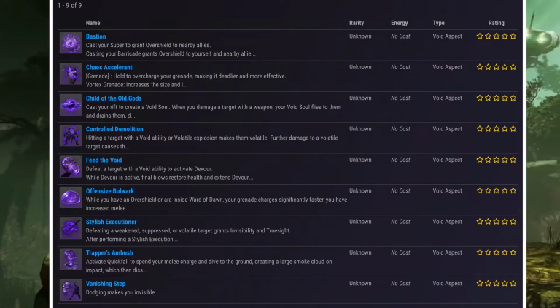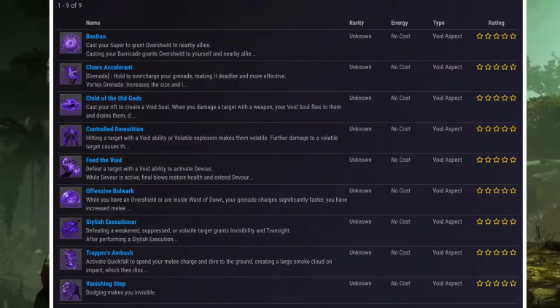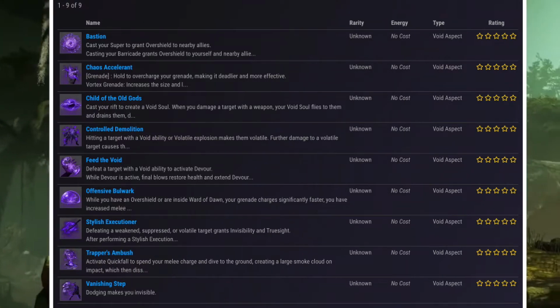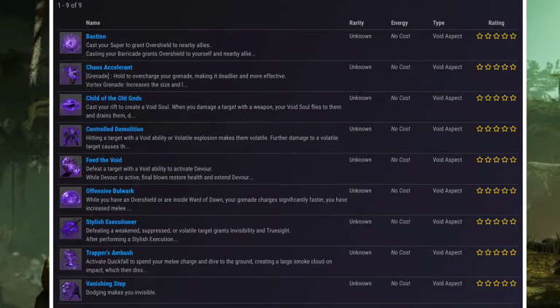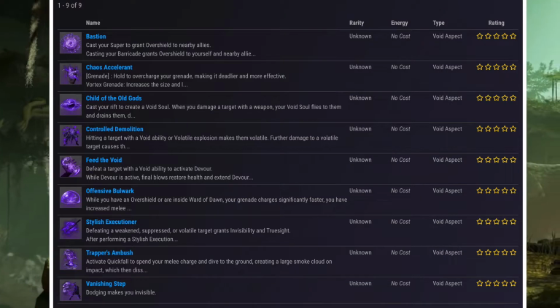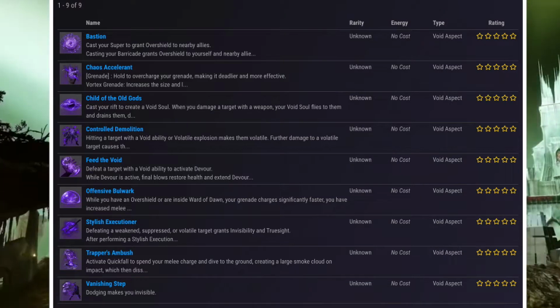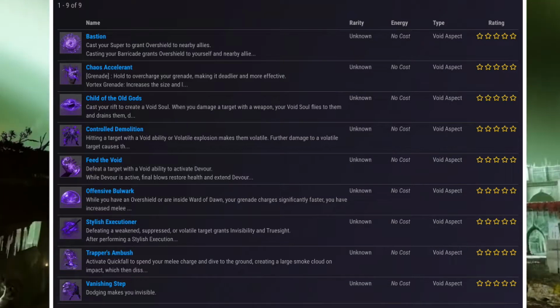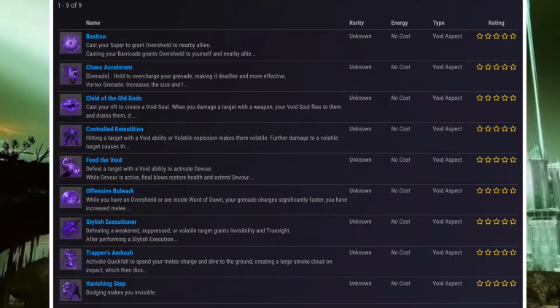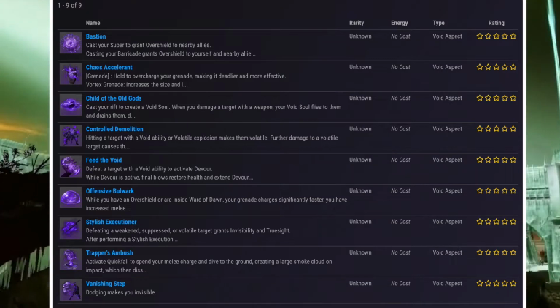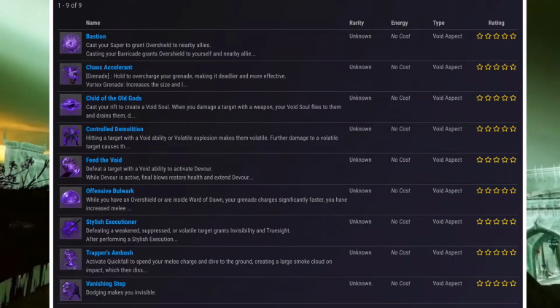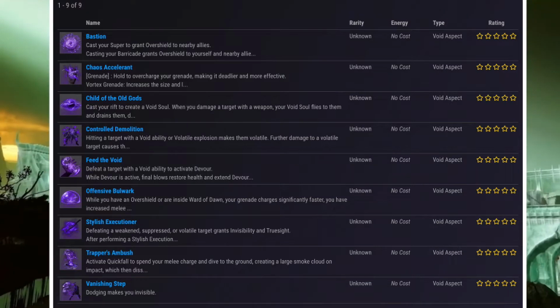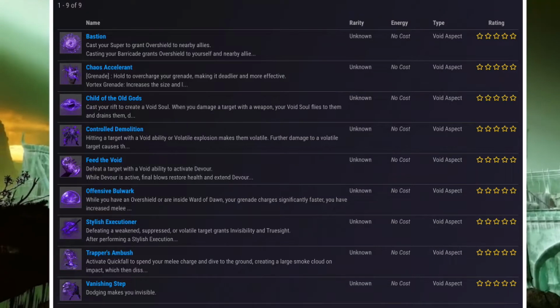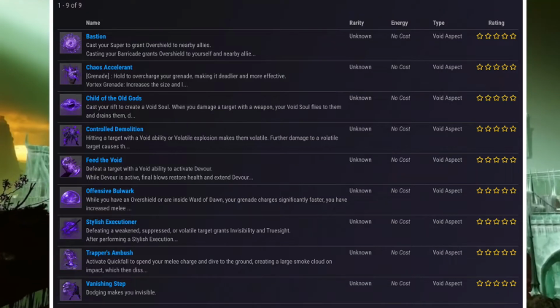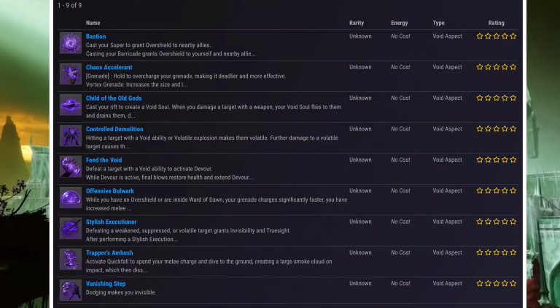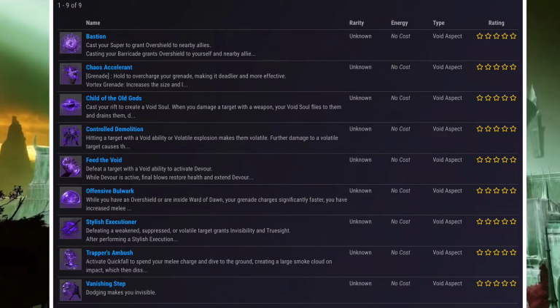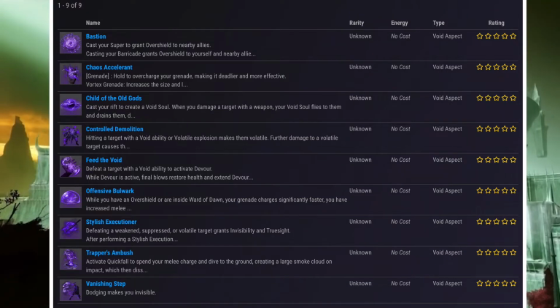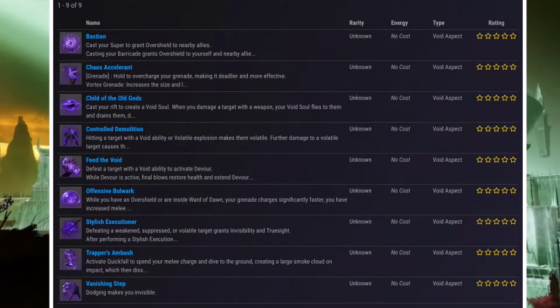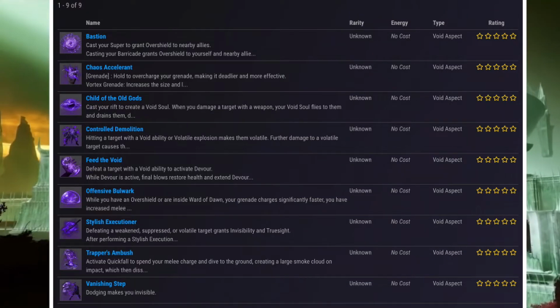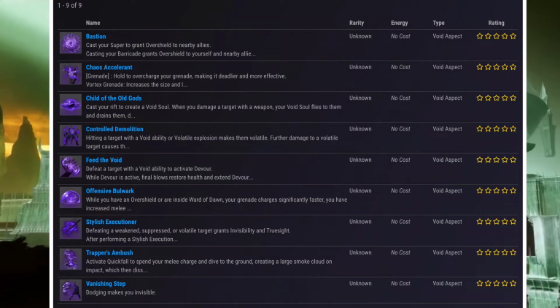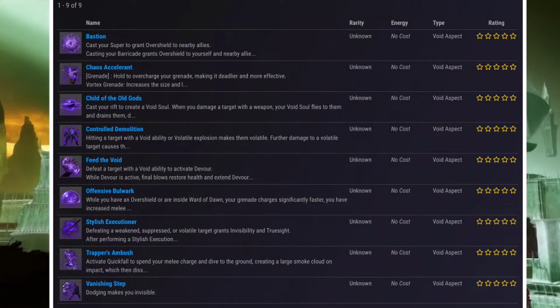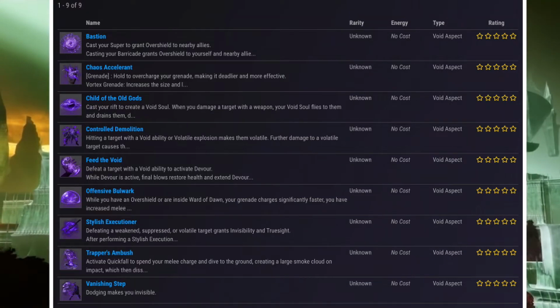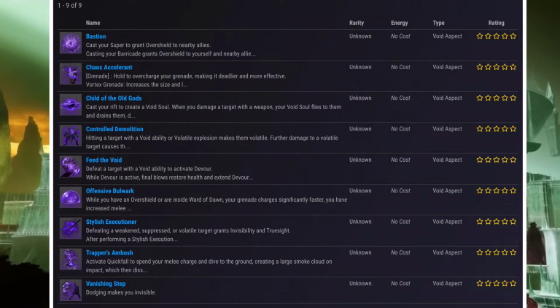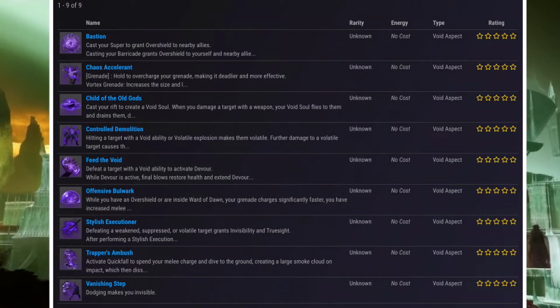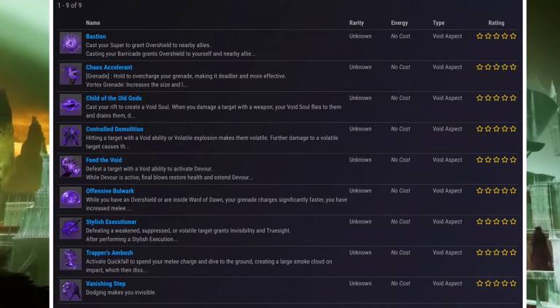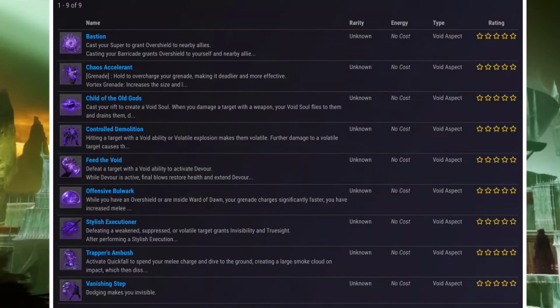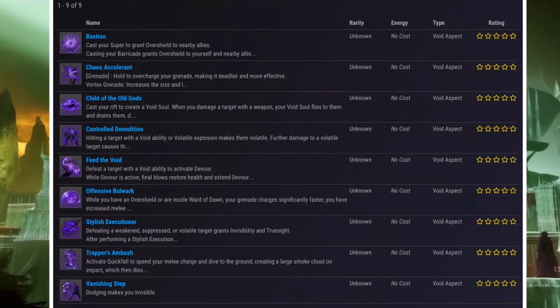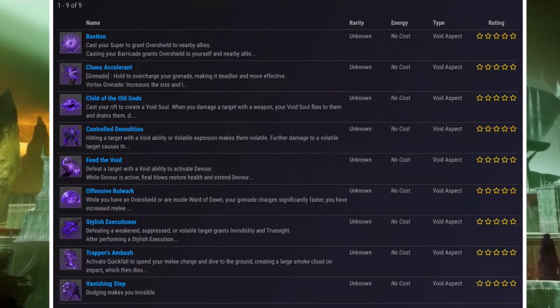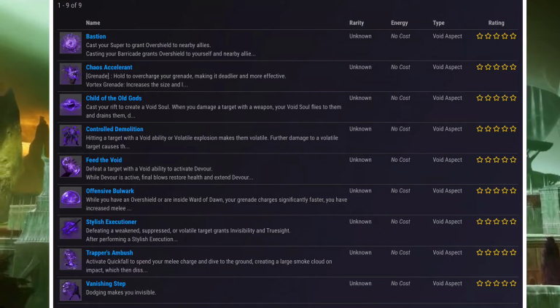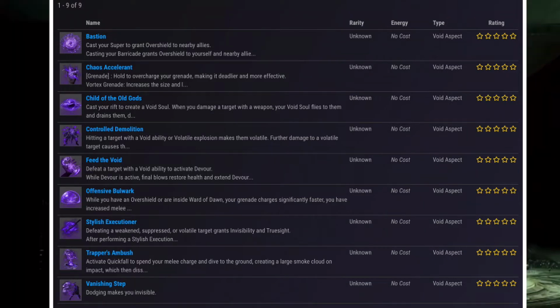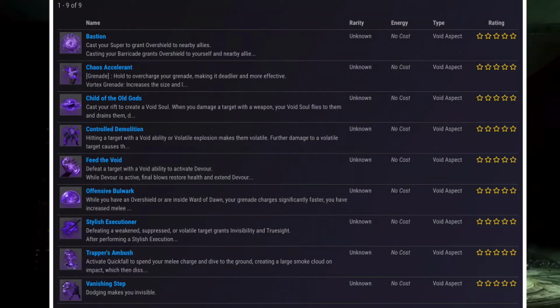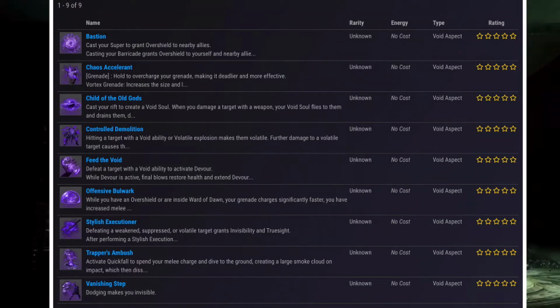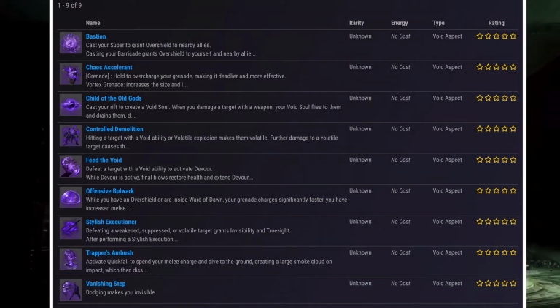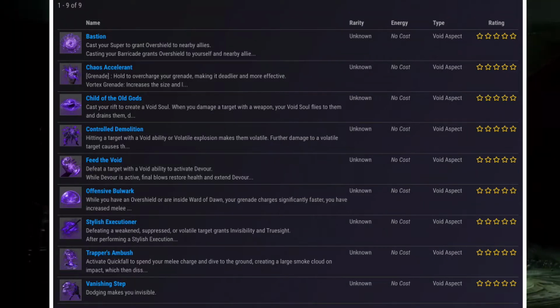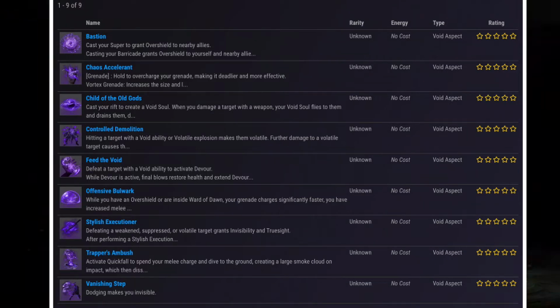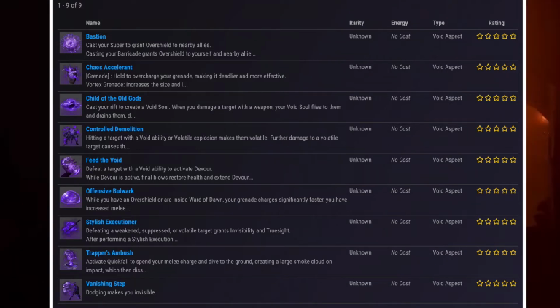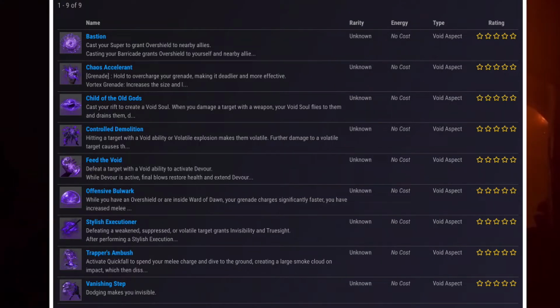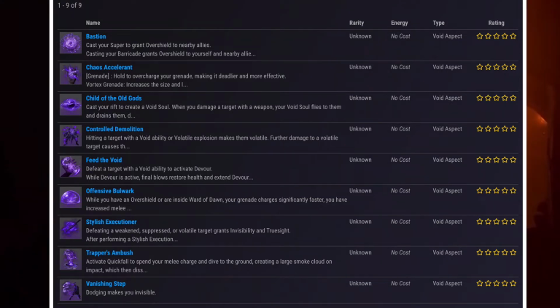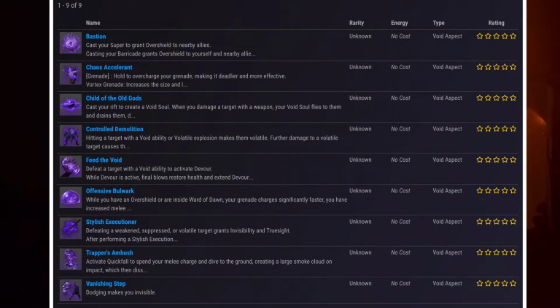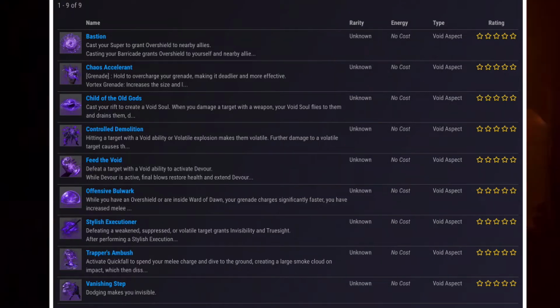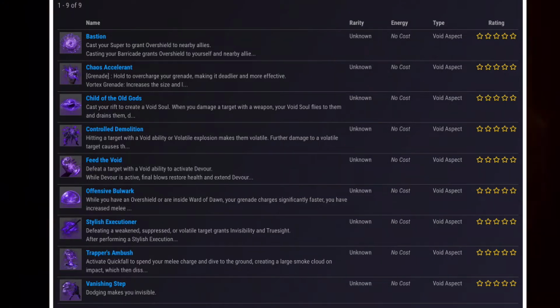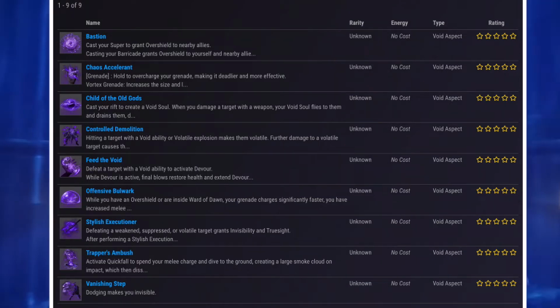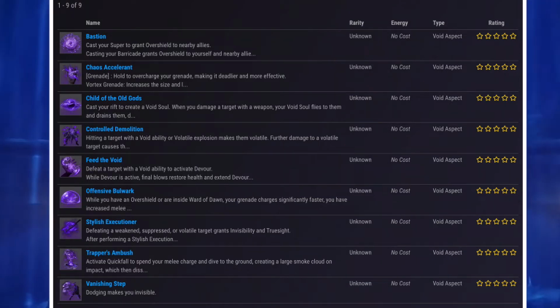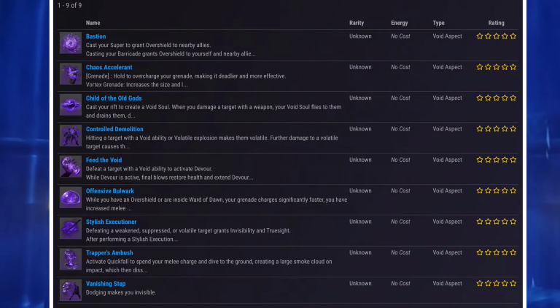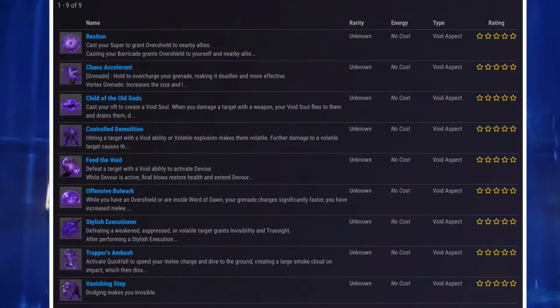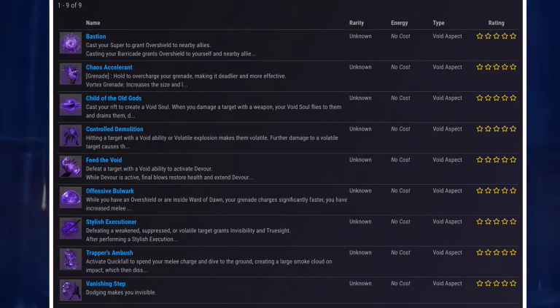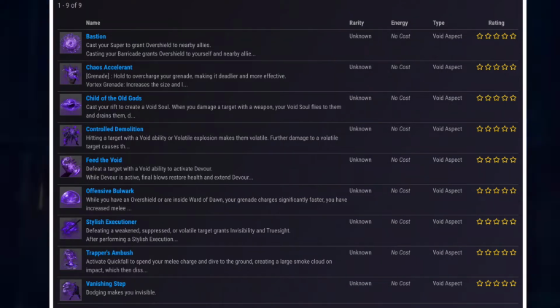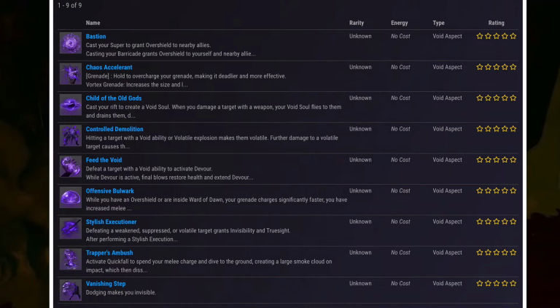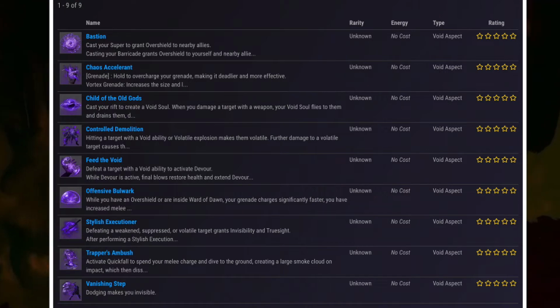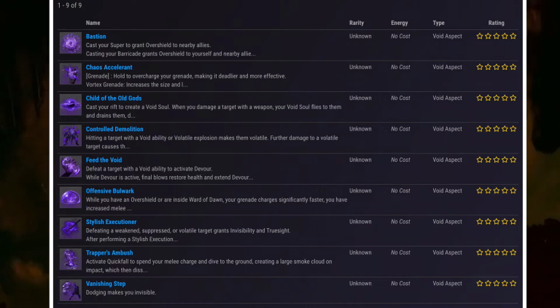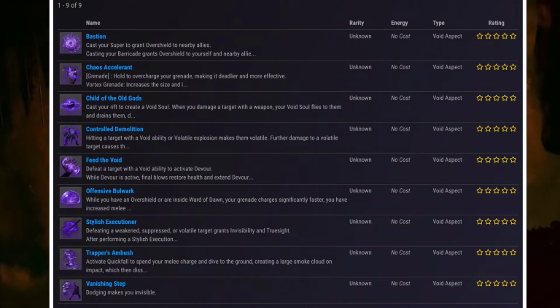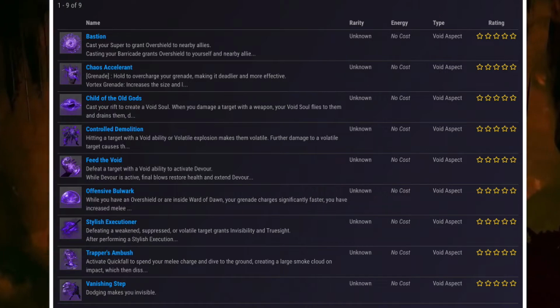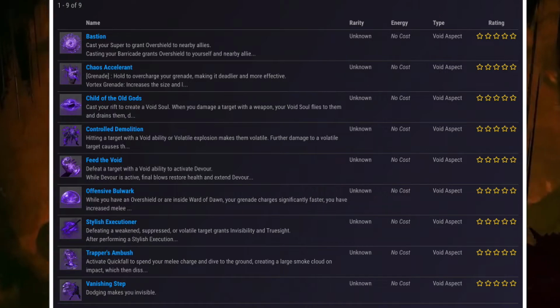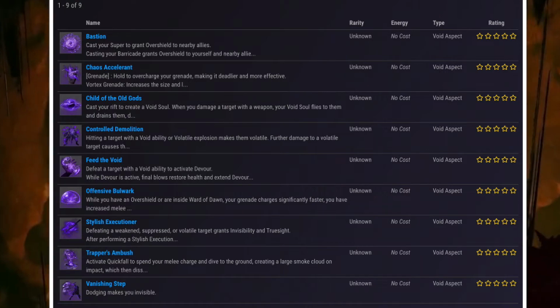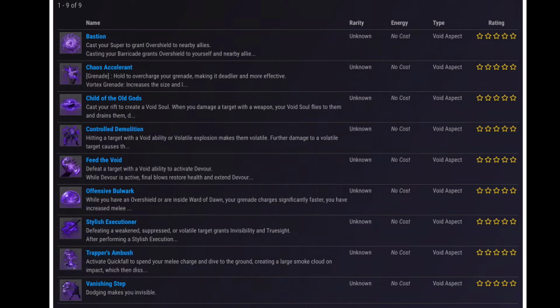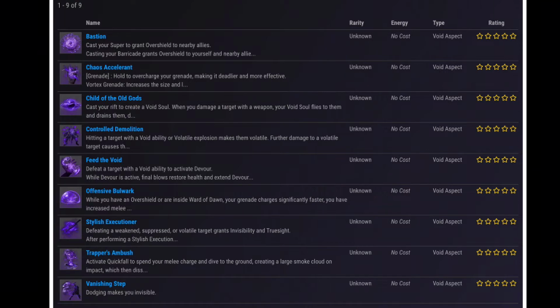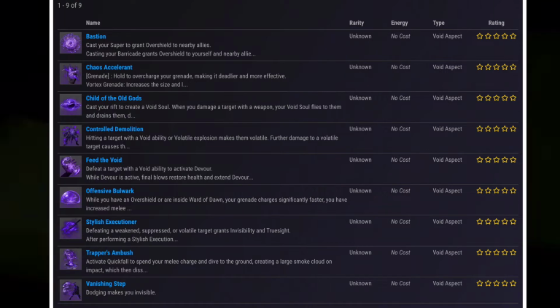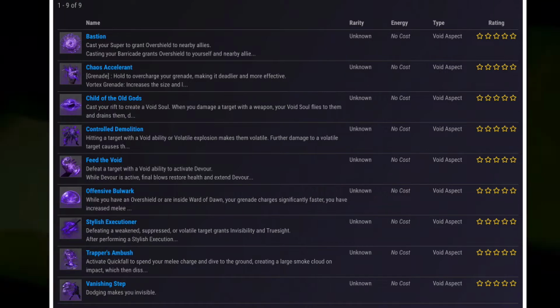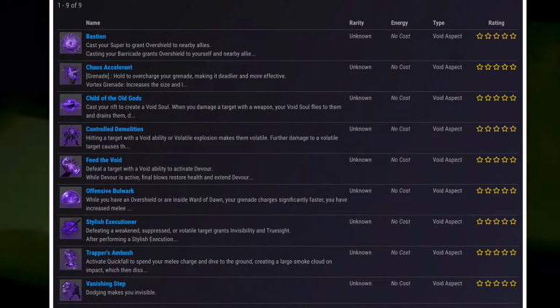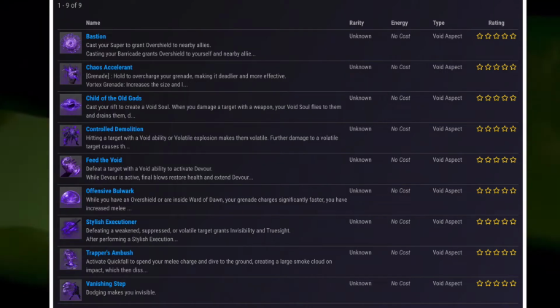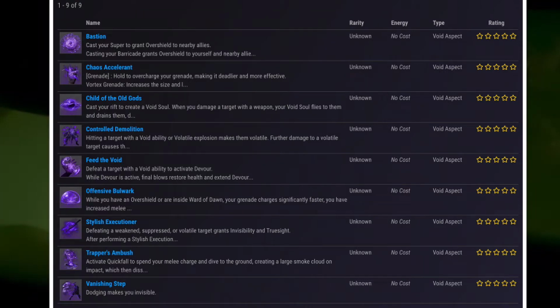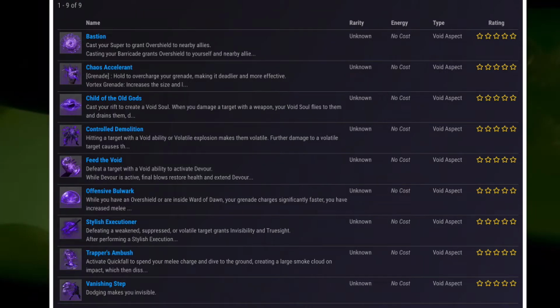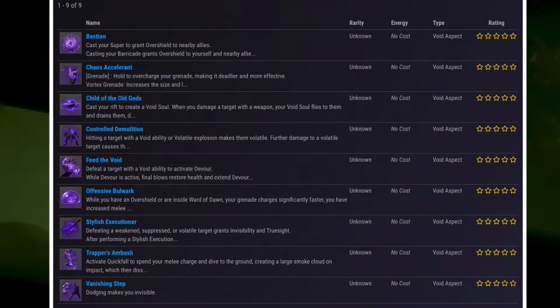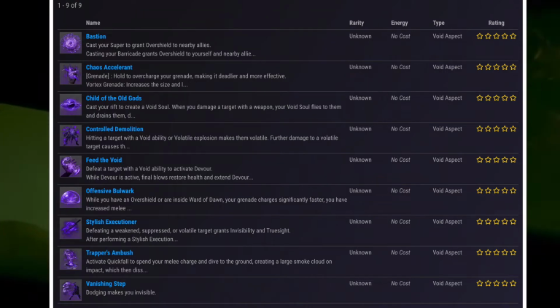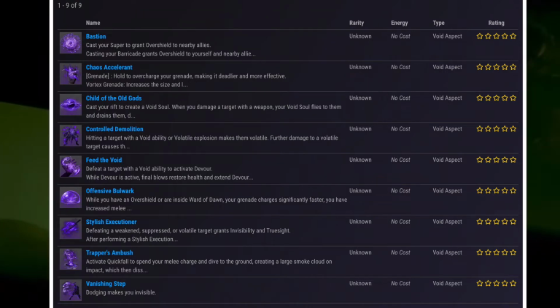And then Child of the Old Gods: cast your rift to create a Void Soul. When you damage a target with a weapon, your Void Soul flies to them — like a Void Arc Soul, which is cool.